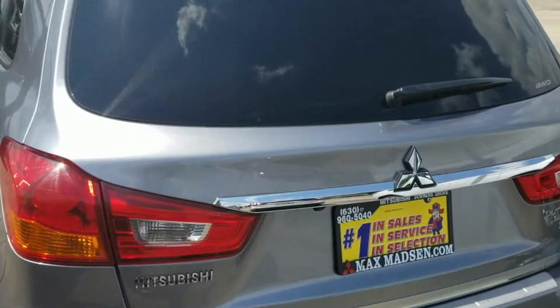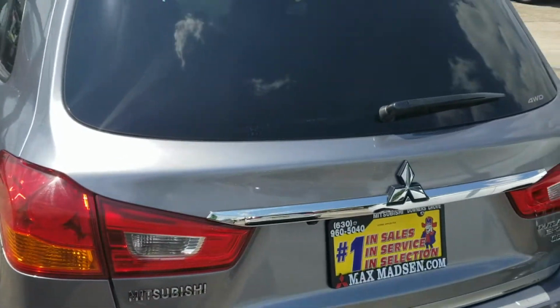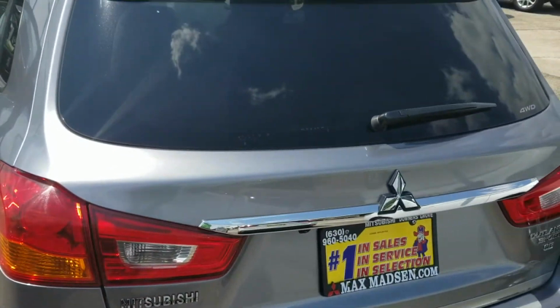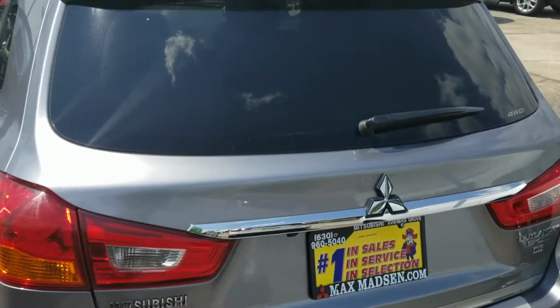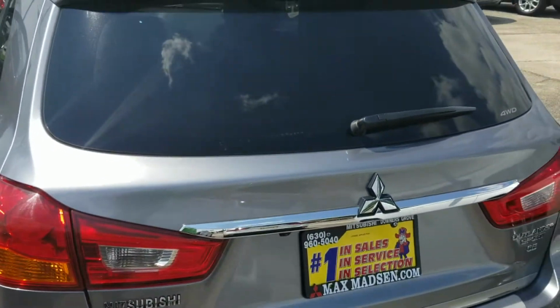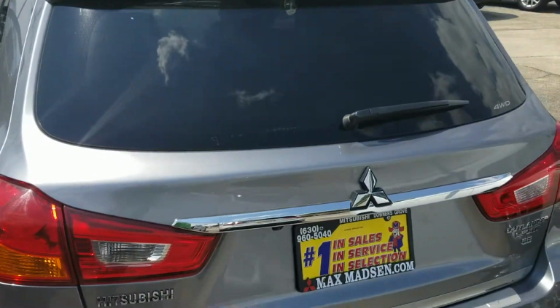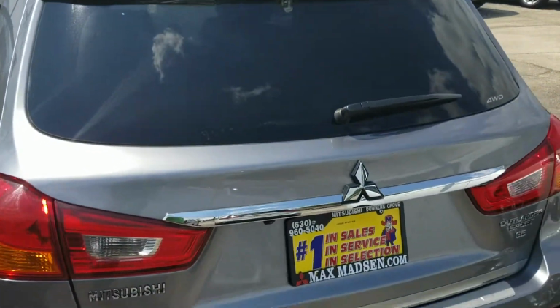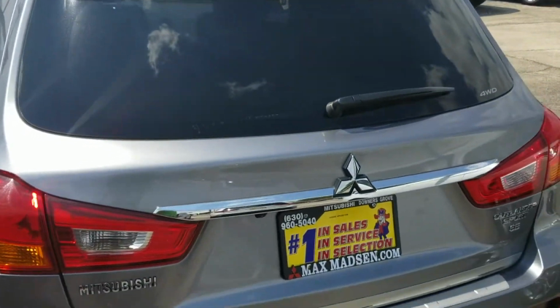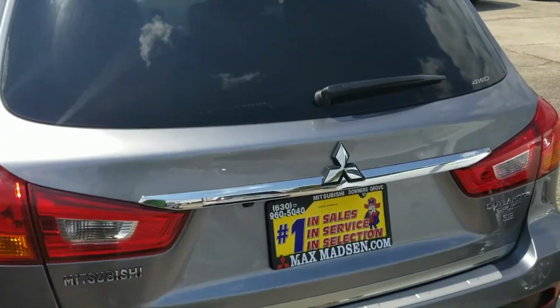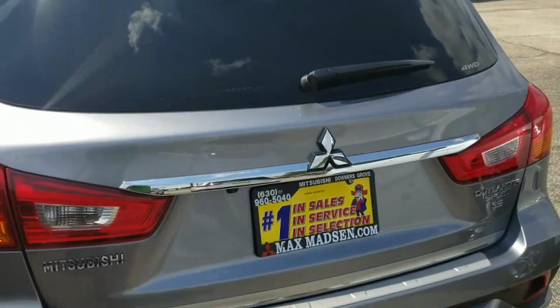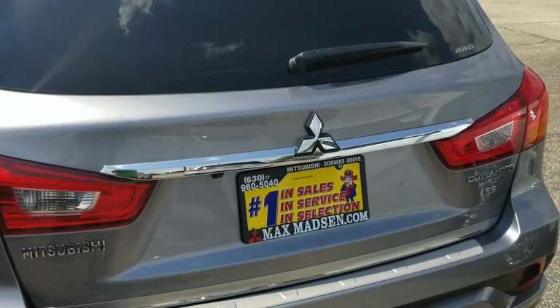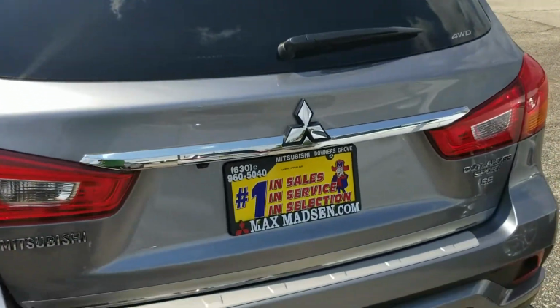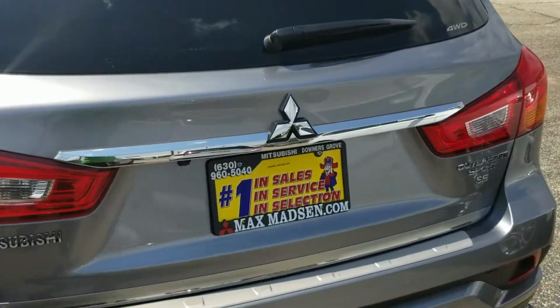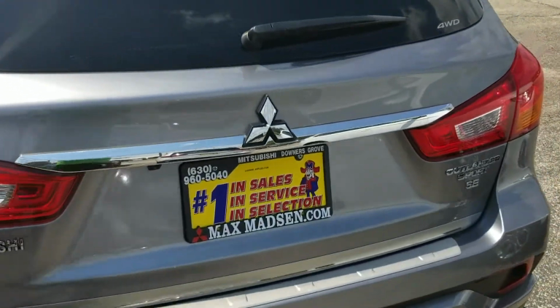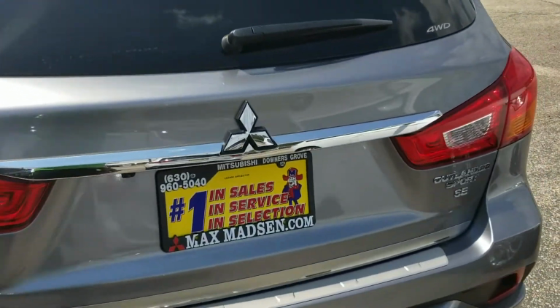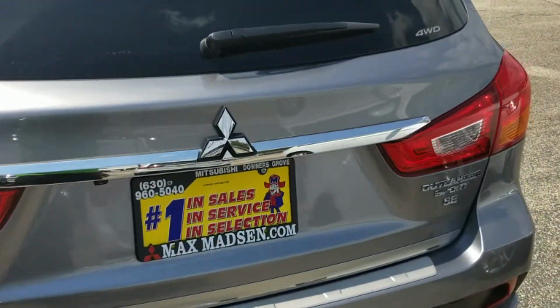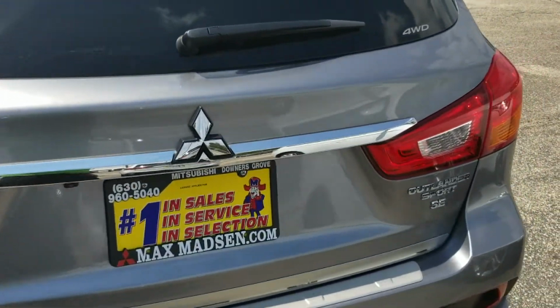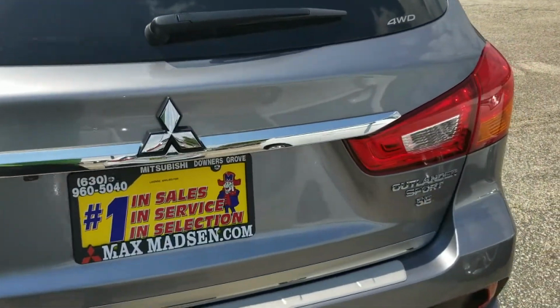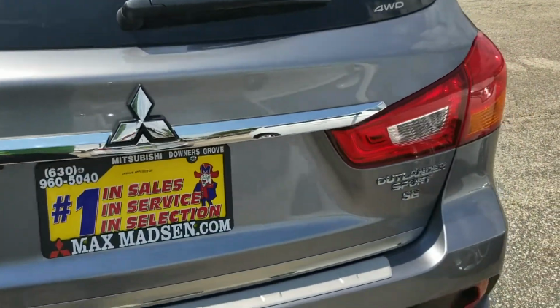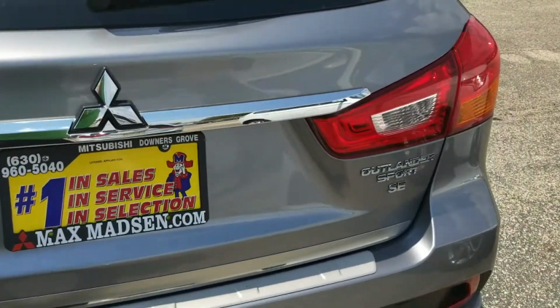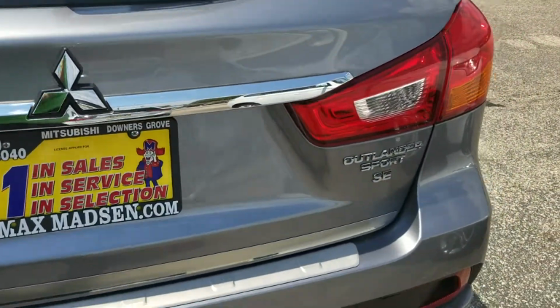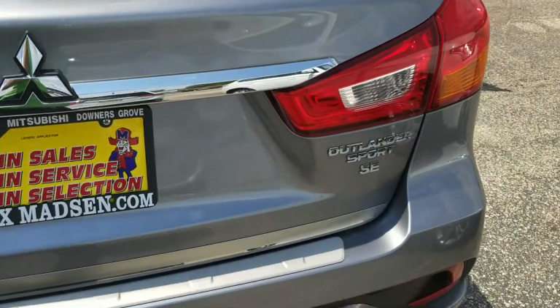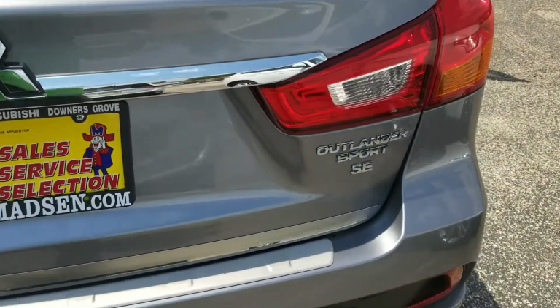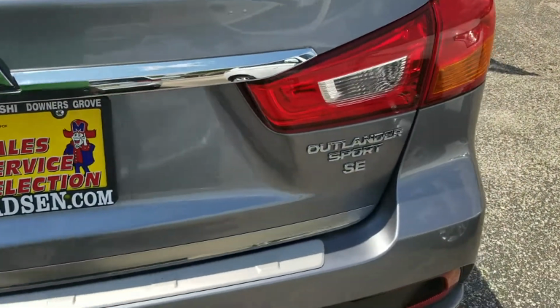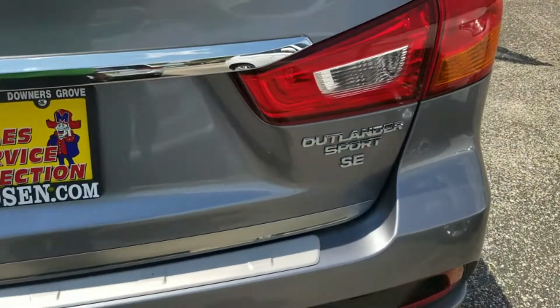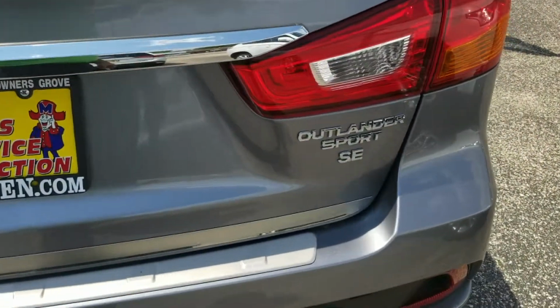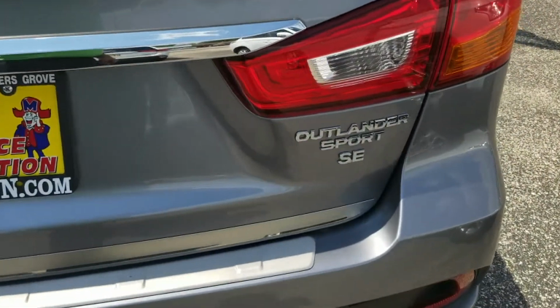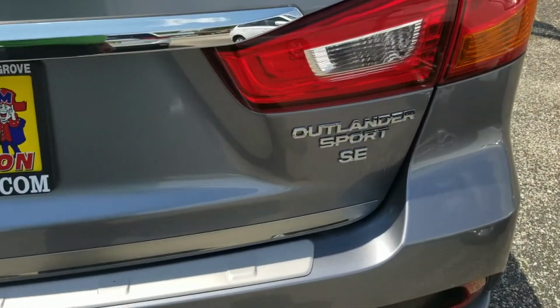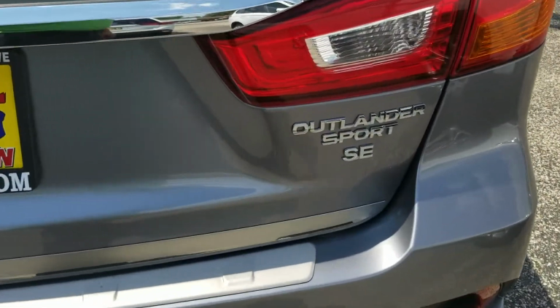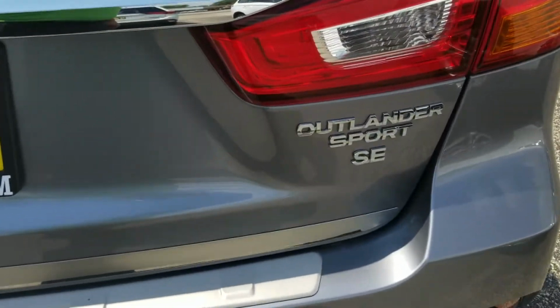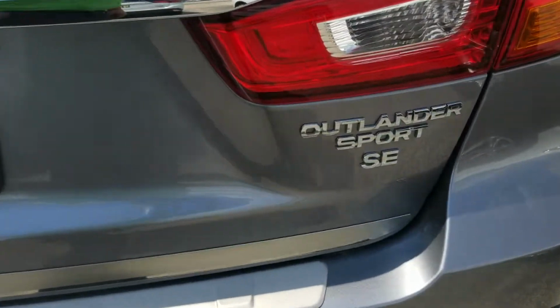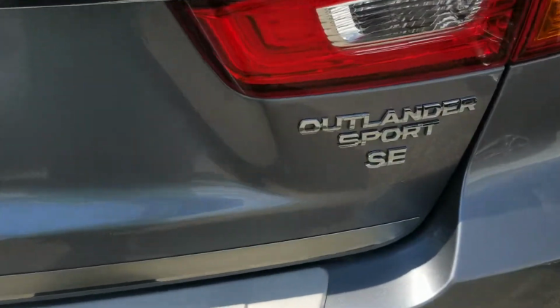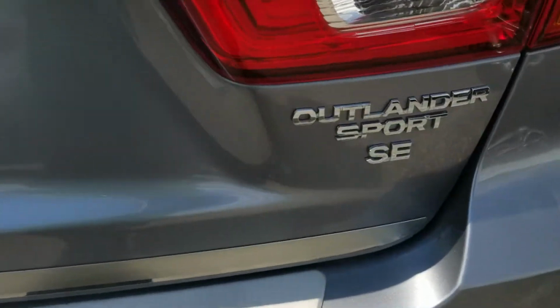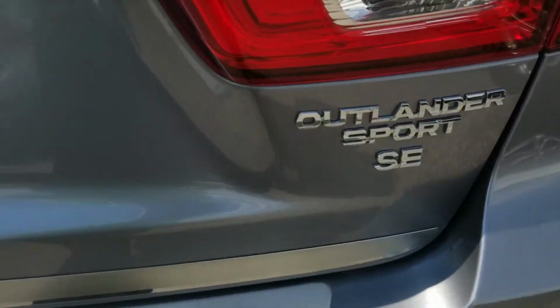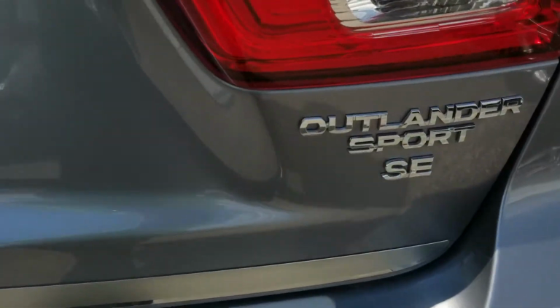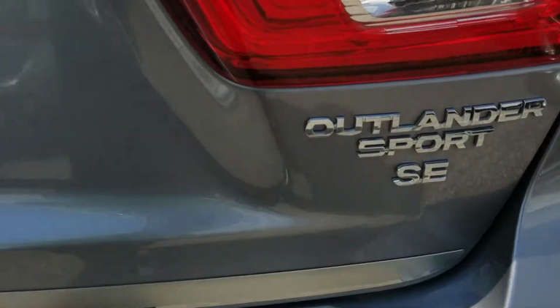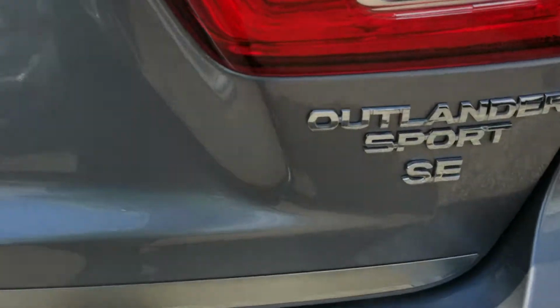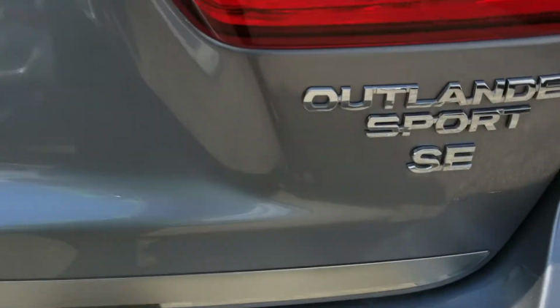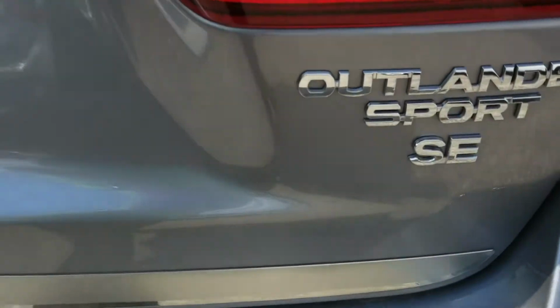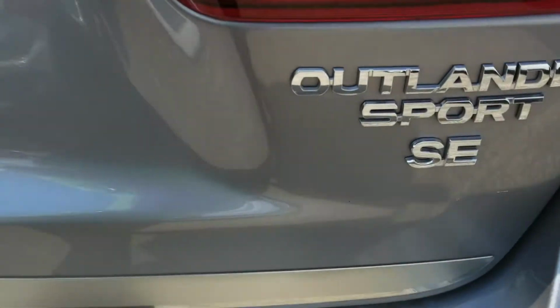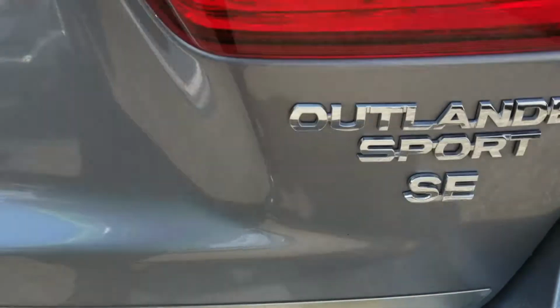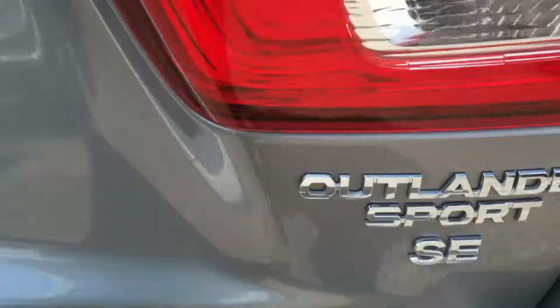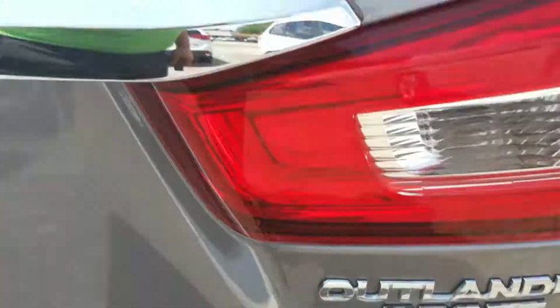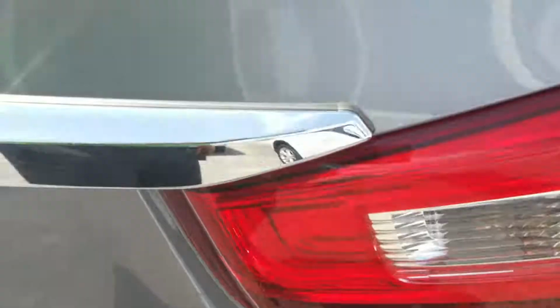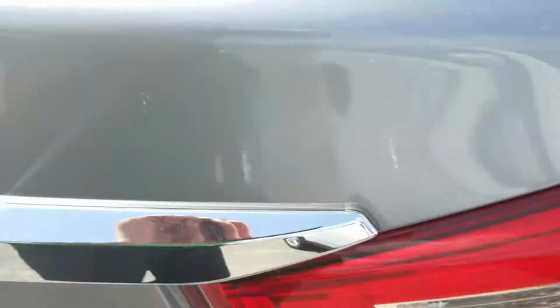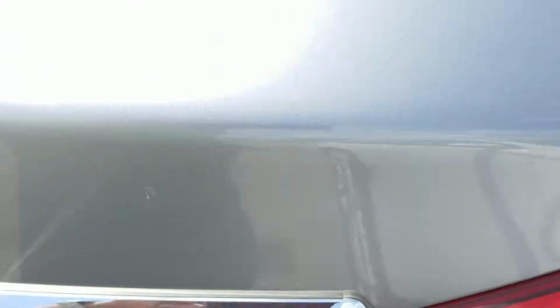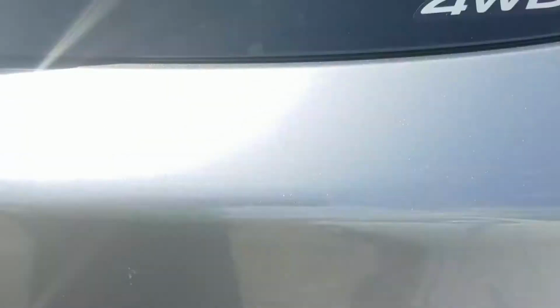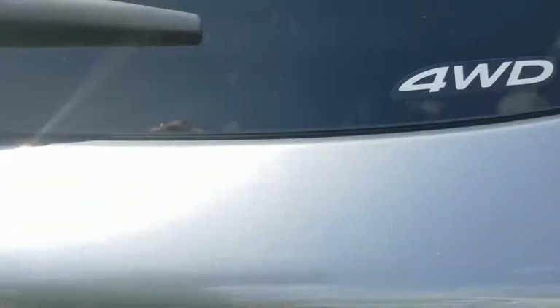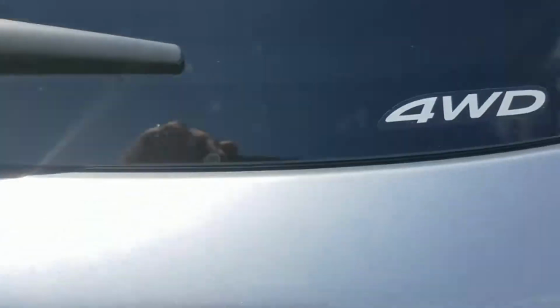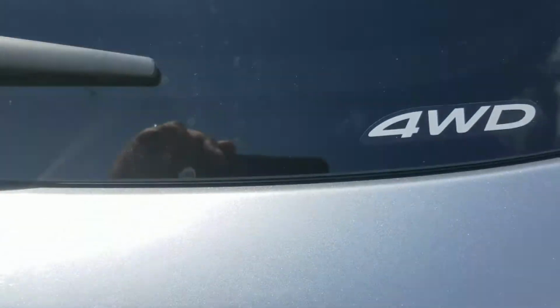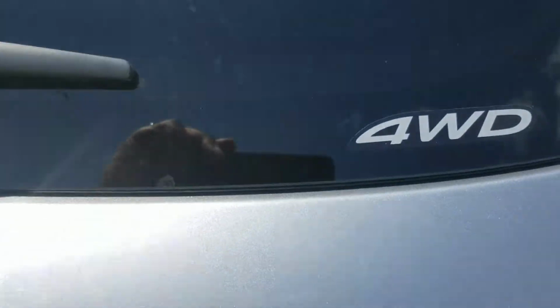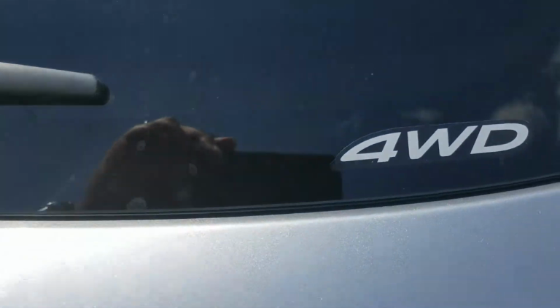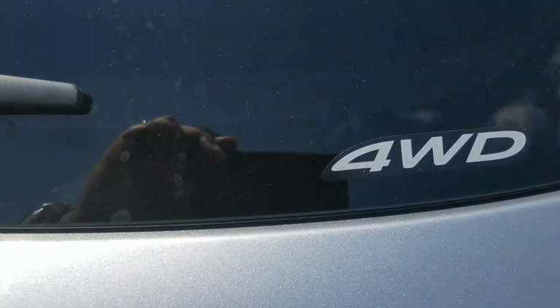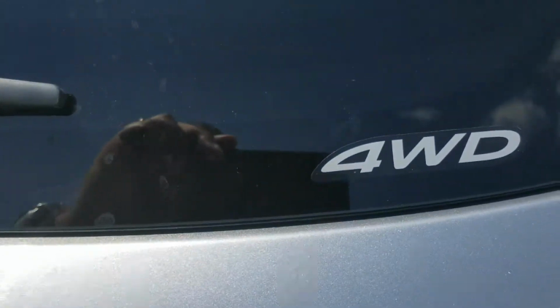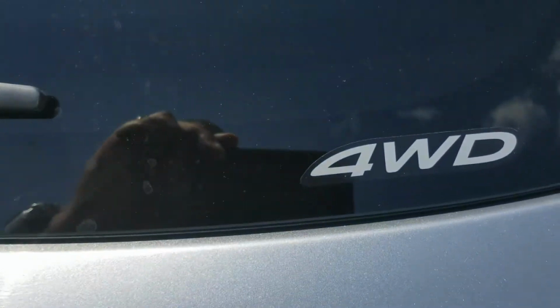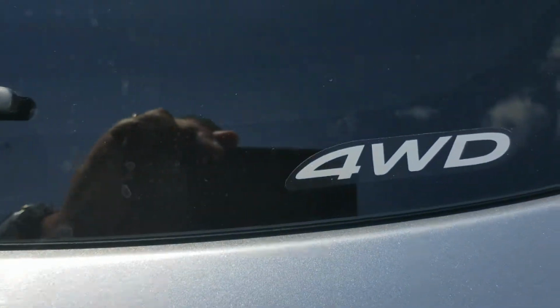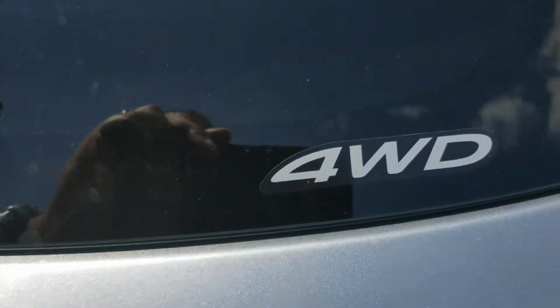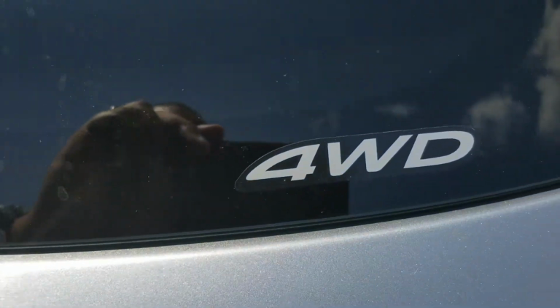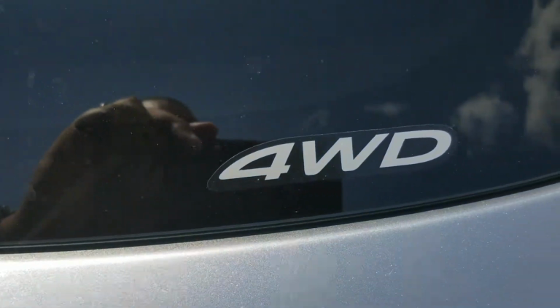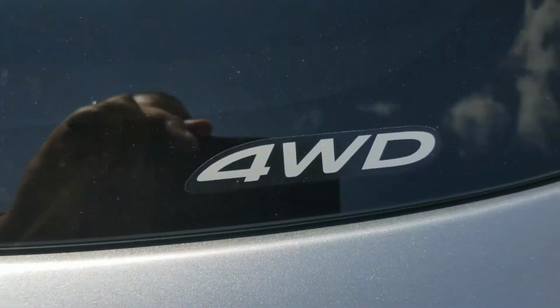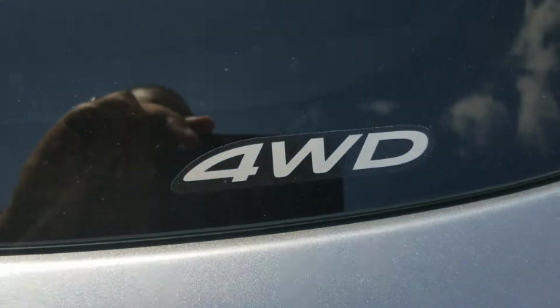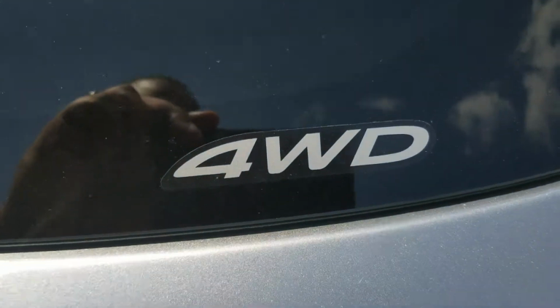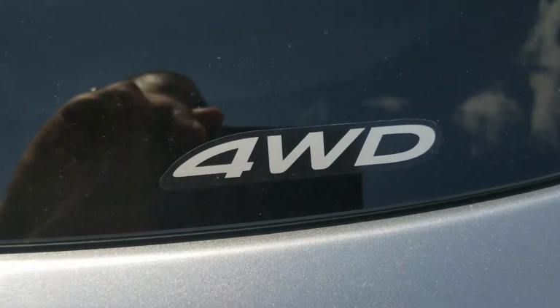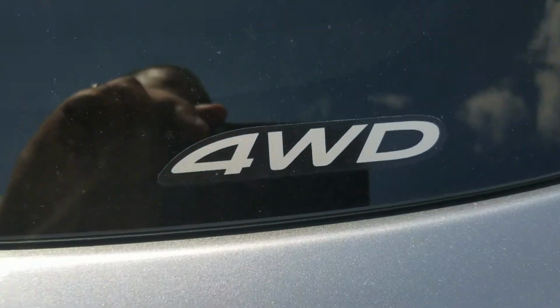This is the part I think you'll like — this is the SE version like I said, and it is four-wheel drive.